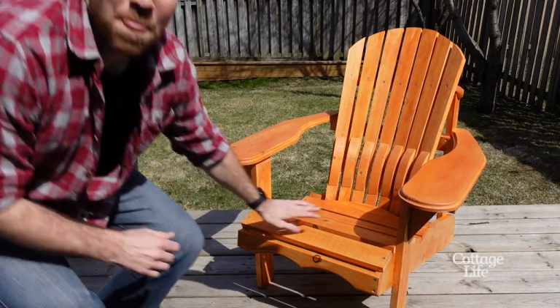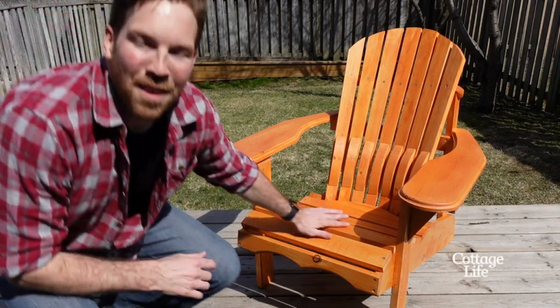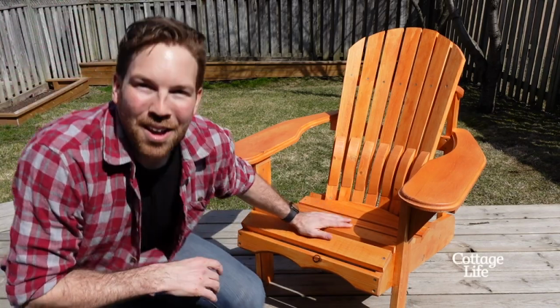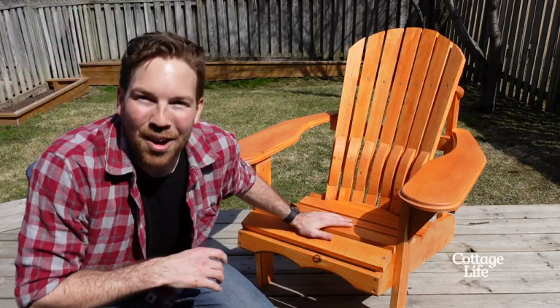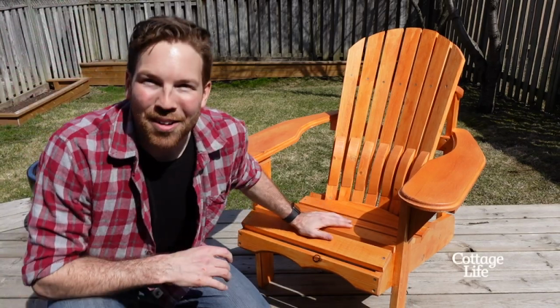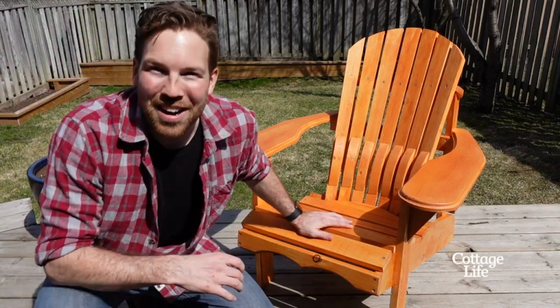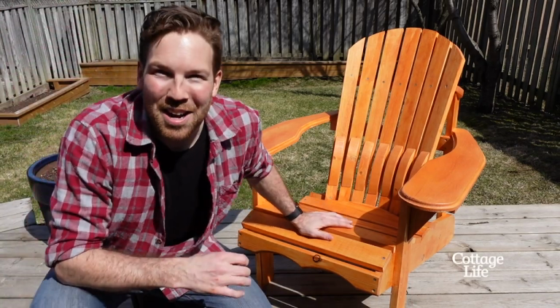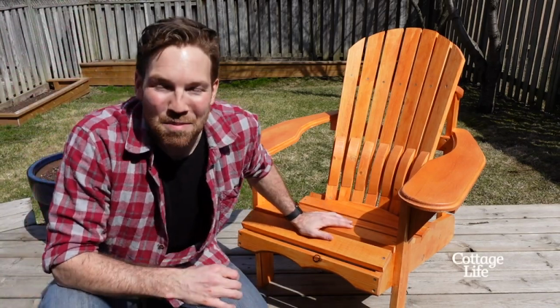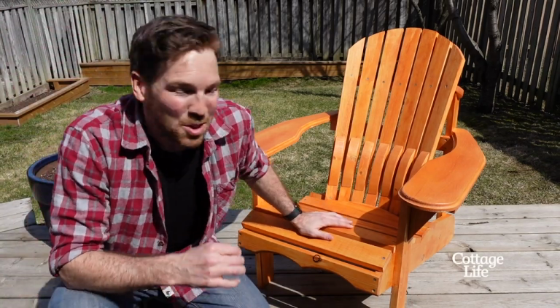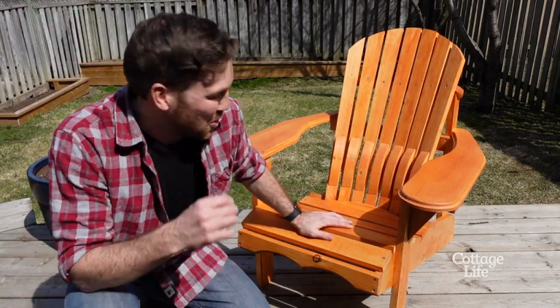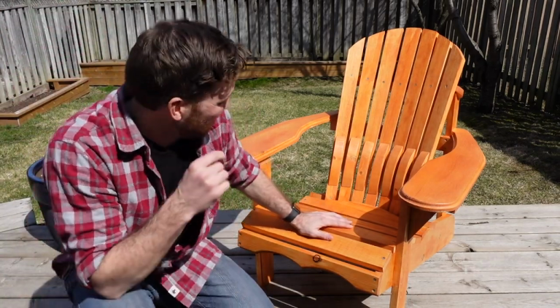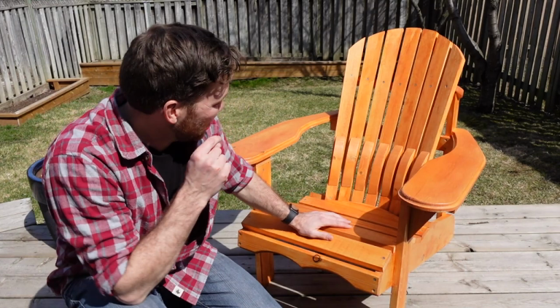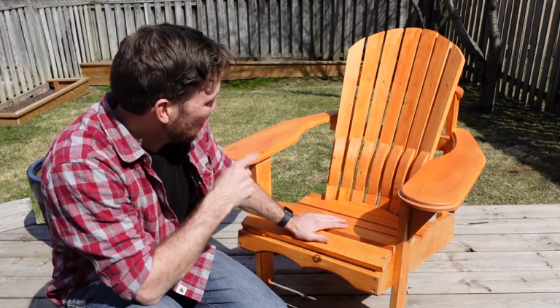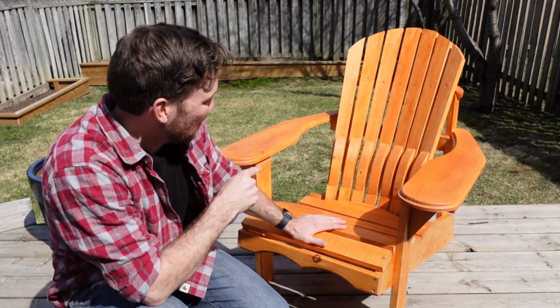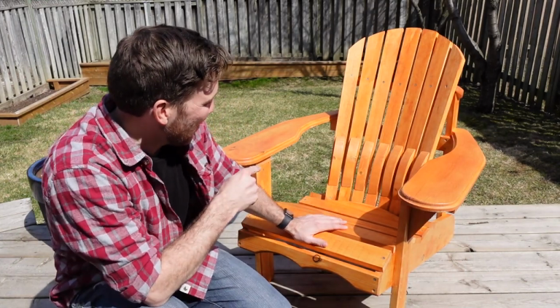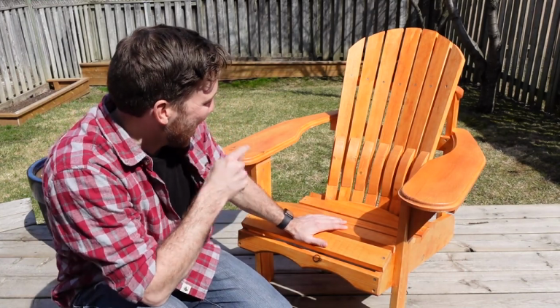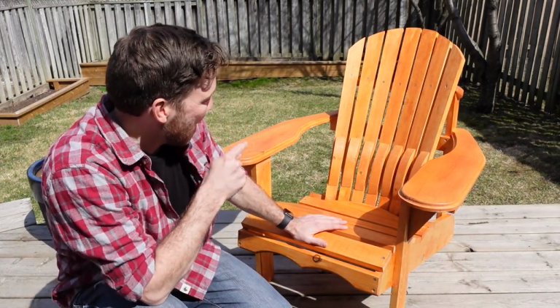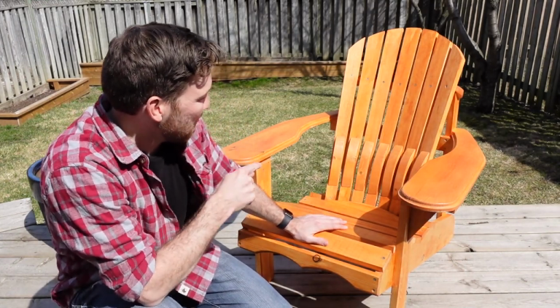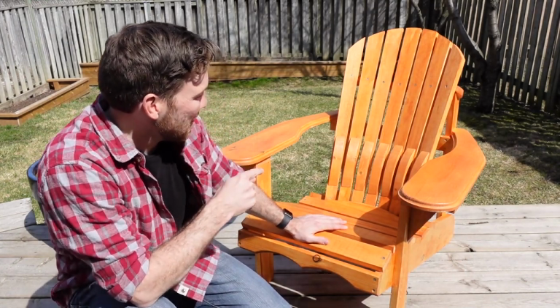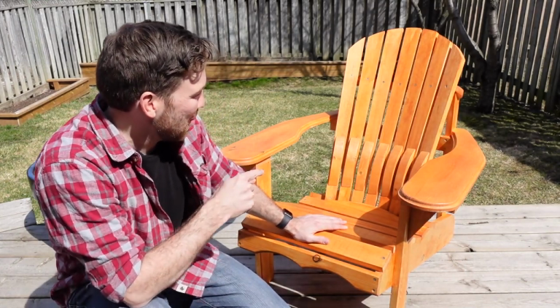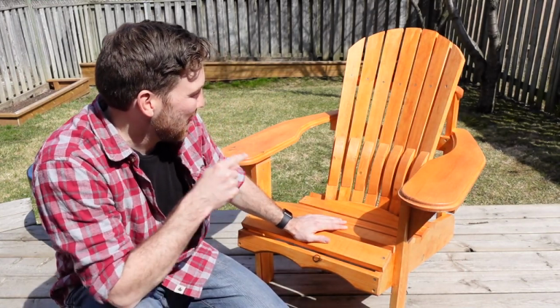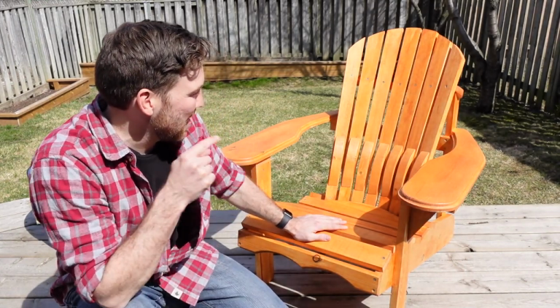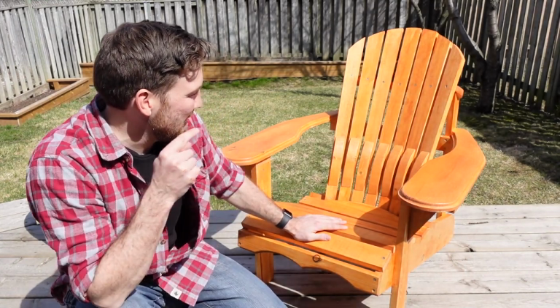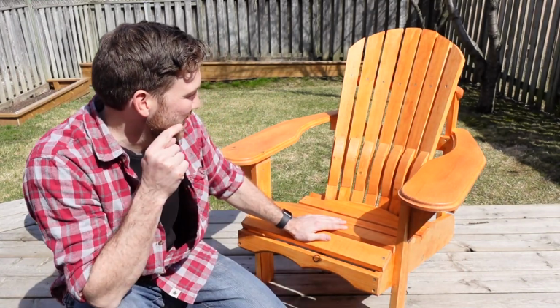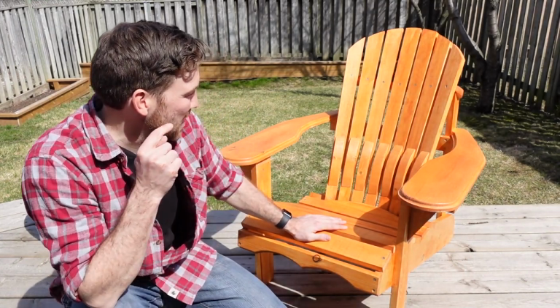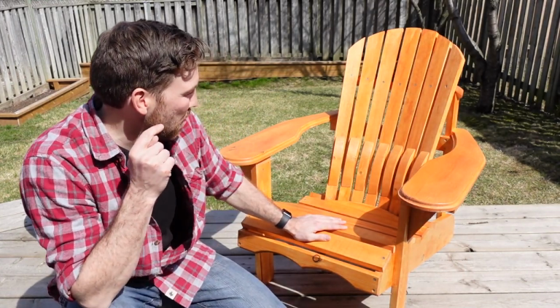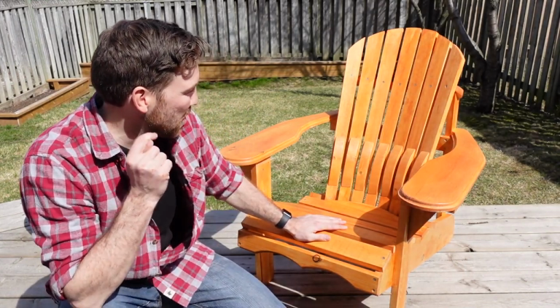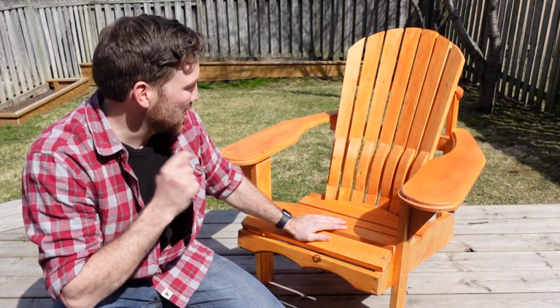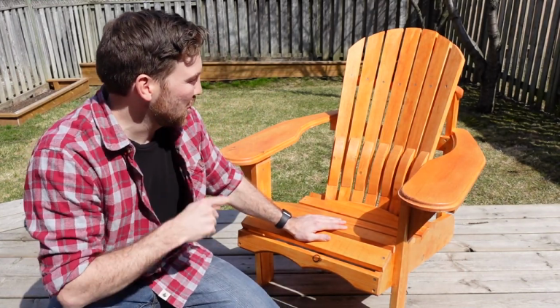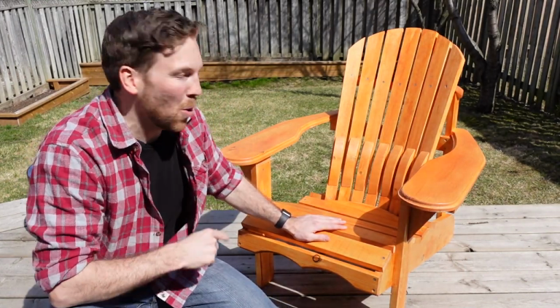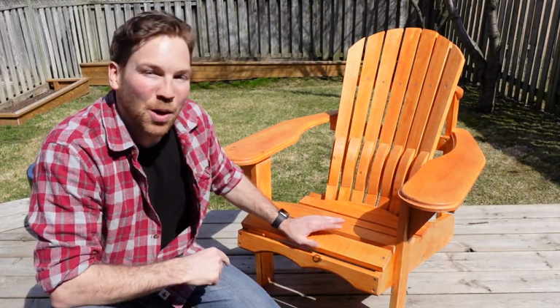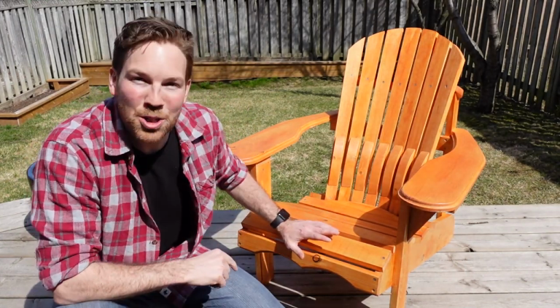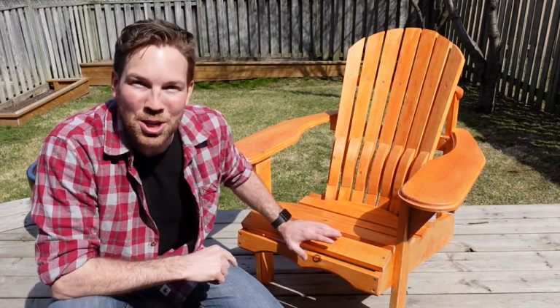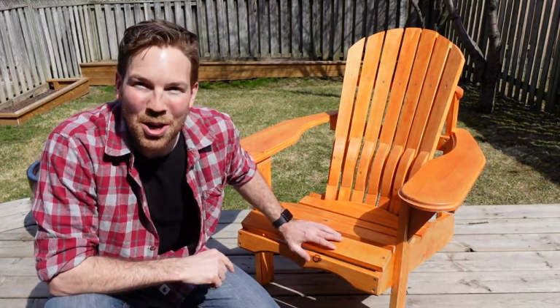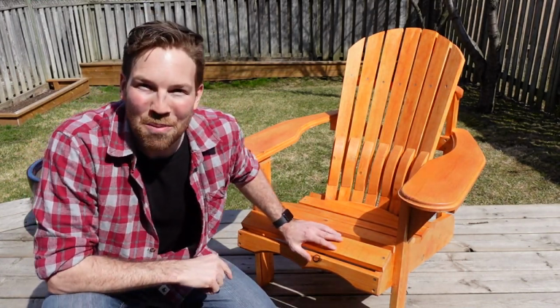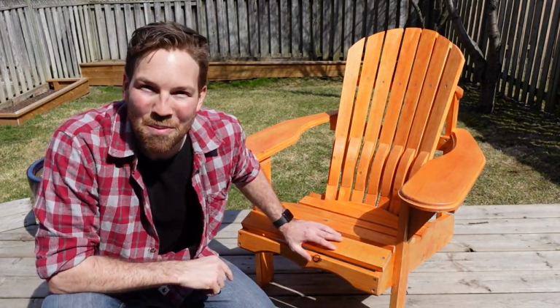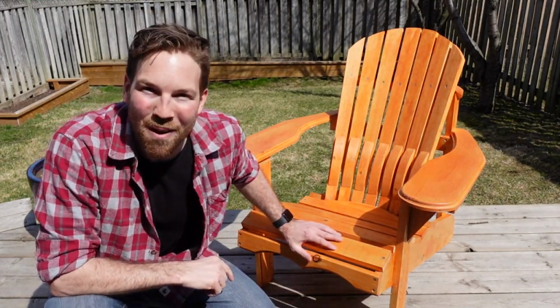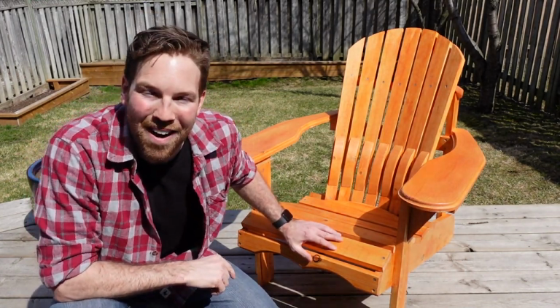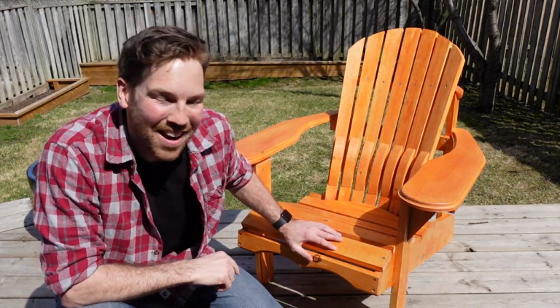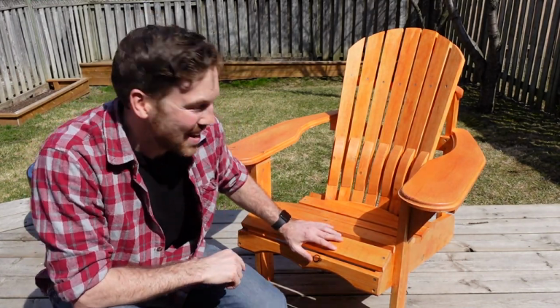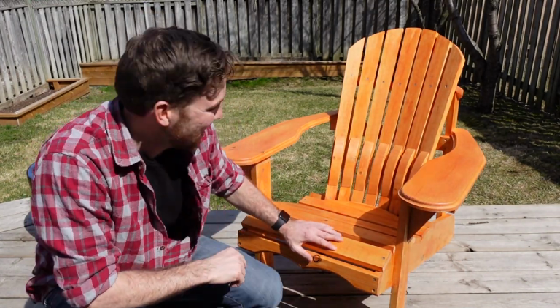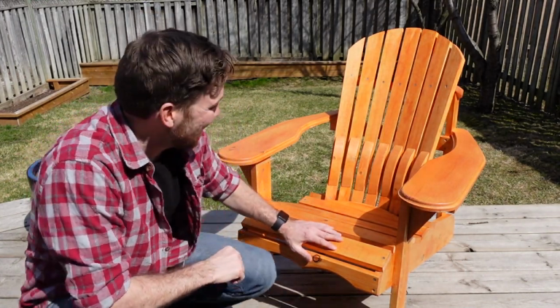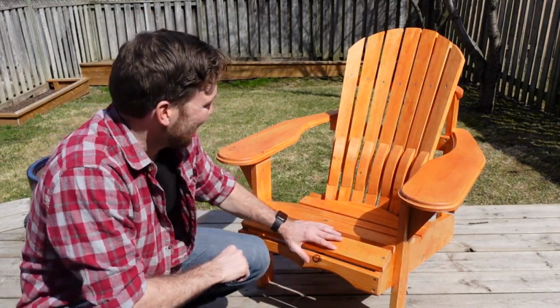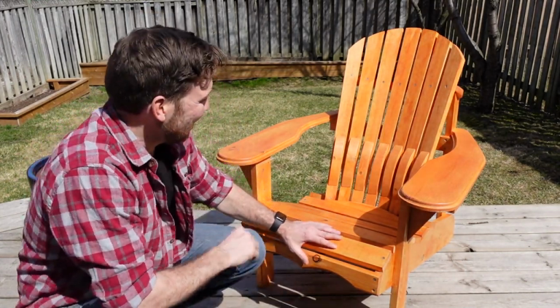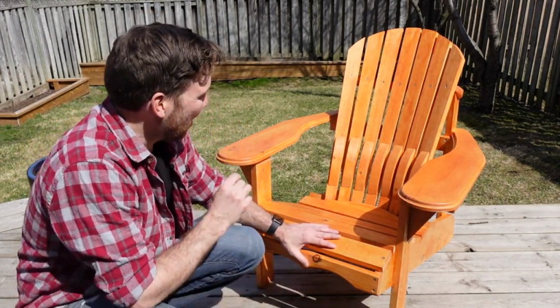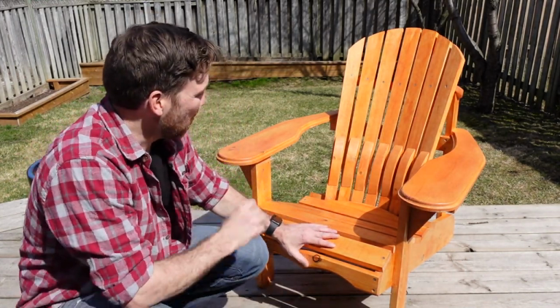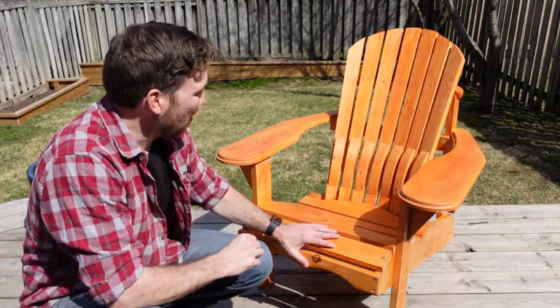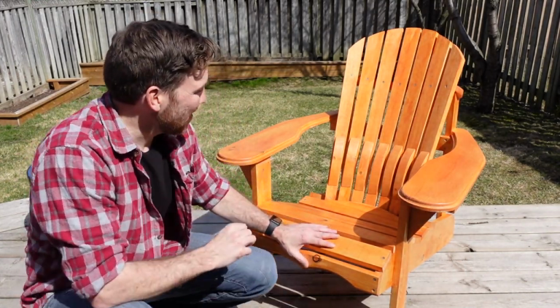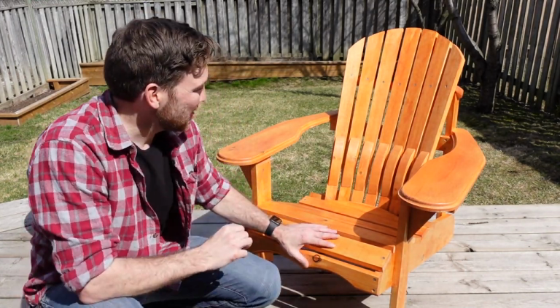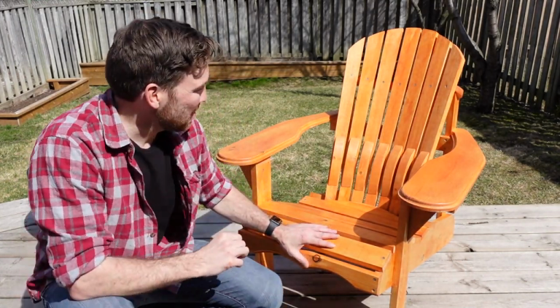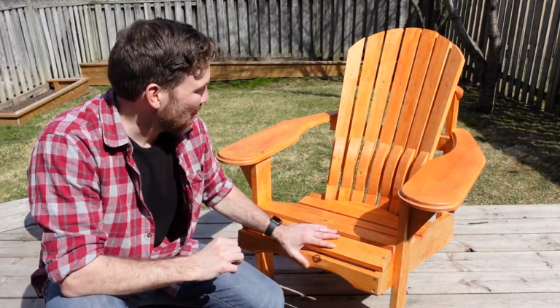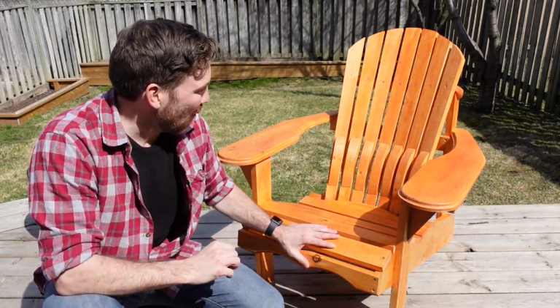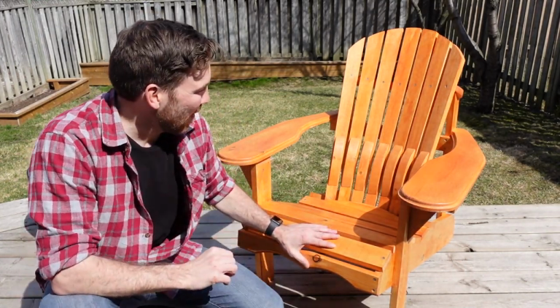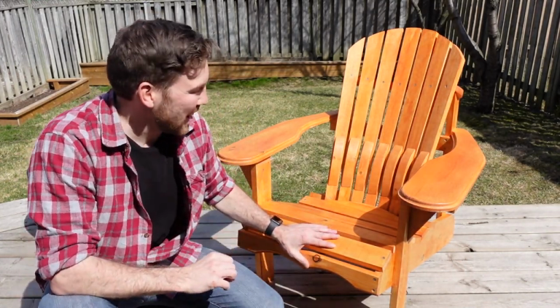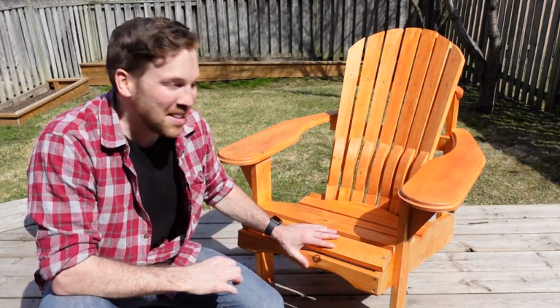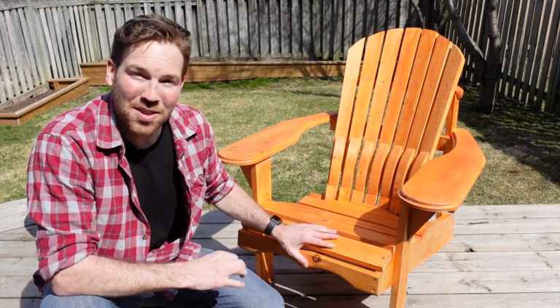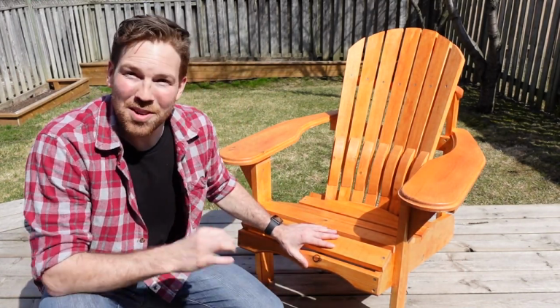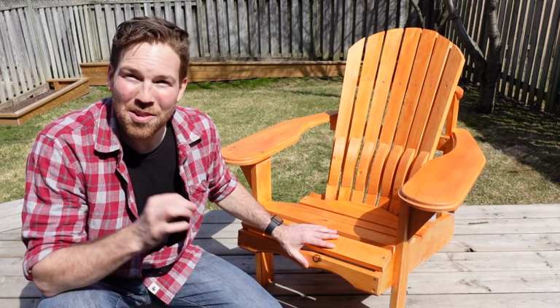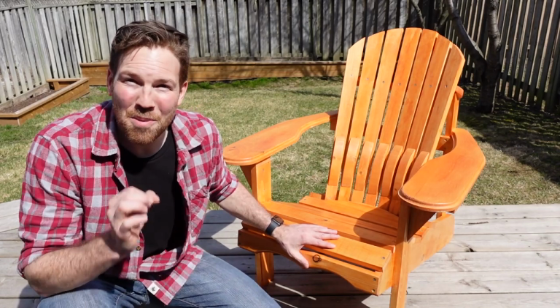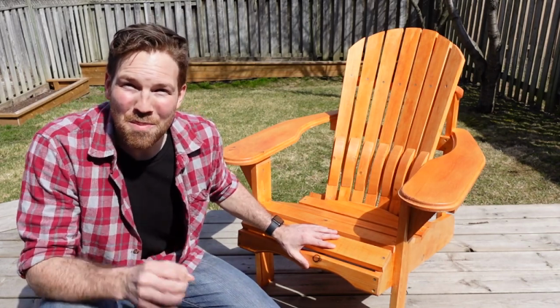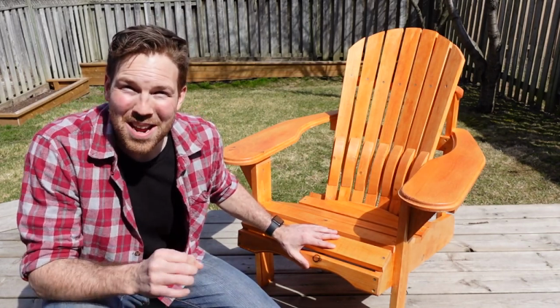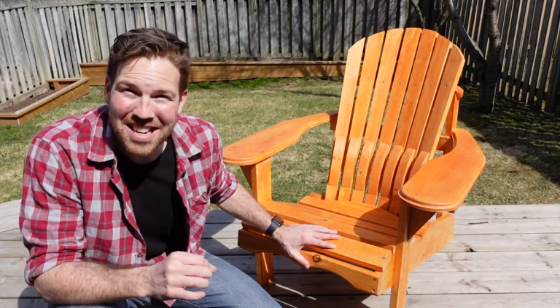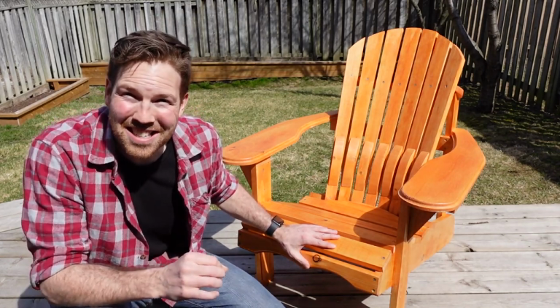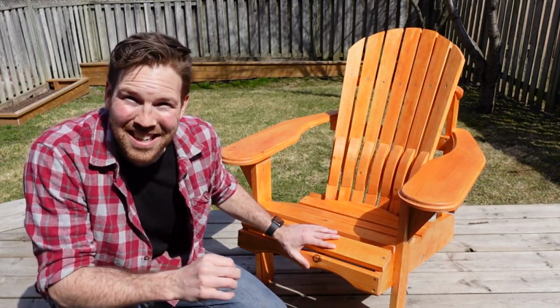I am super happy with this Muskoka chair mod lumbar support. It turned out amazing — it is so comfortable.